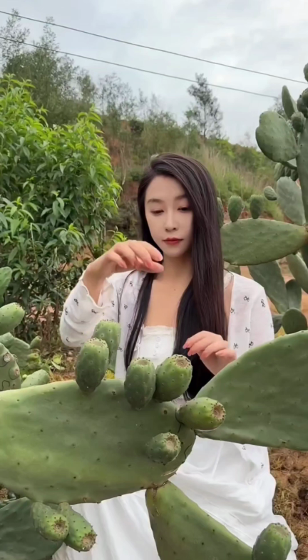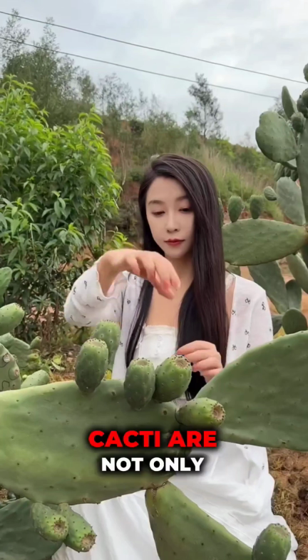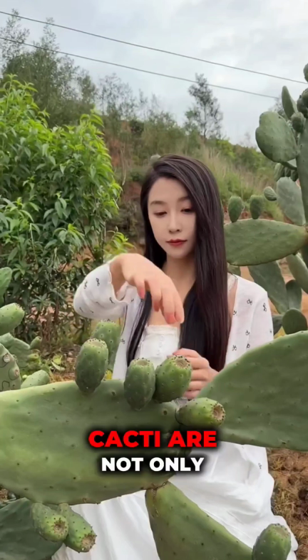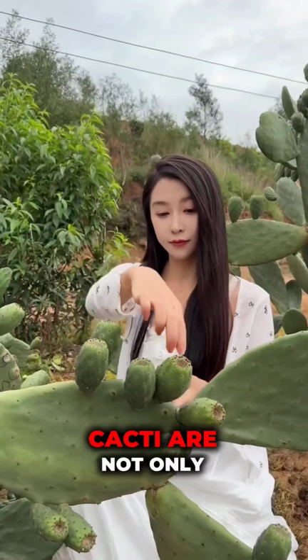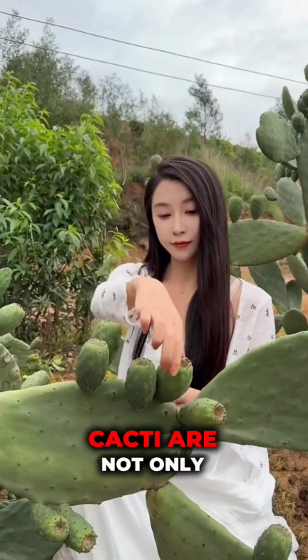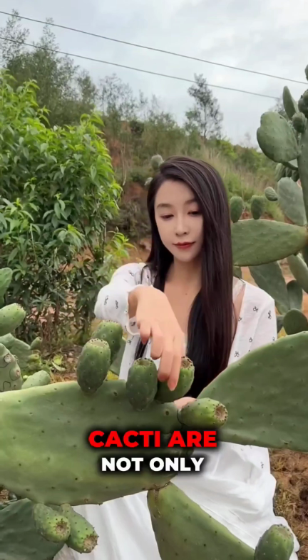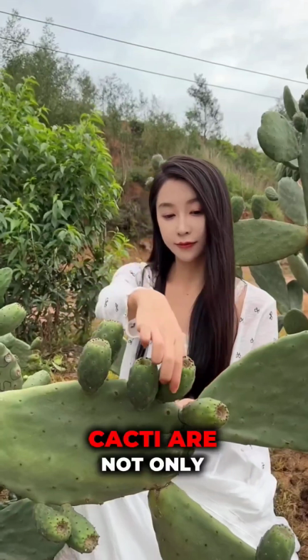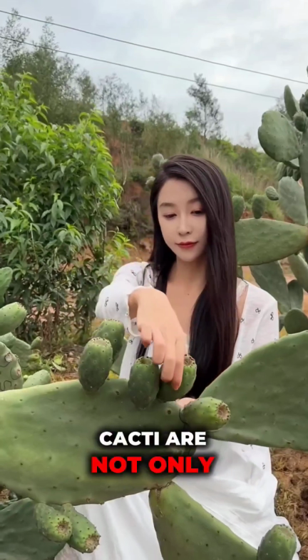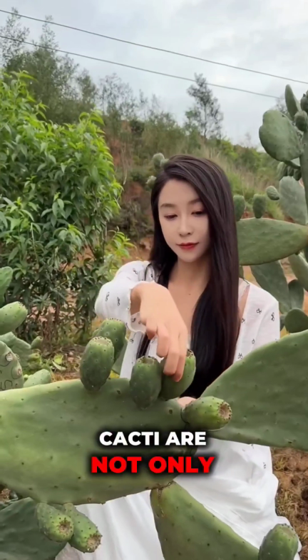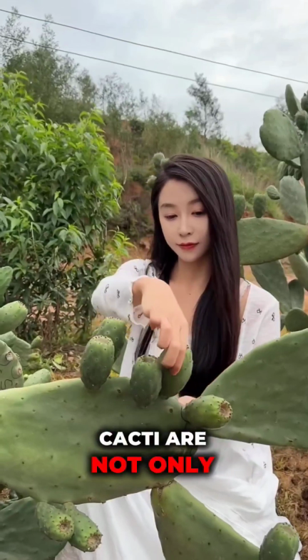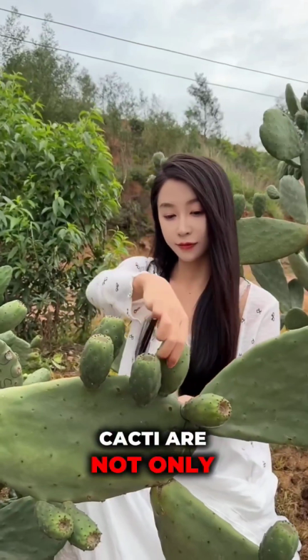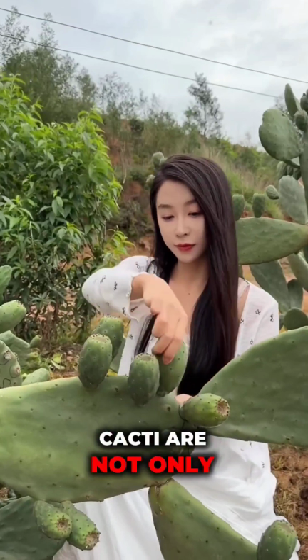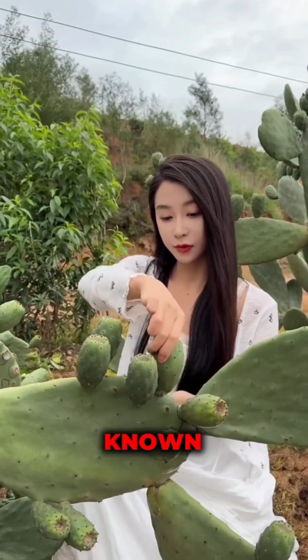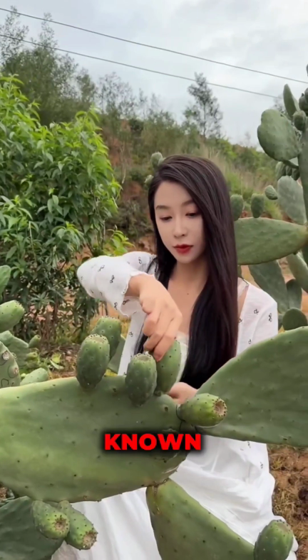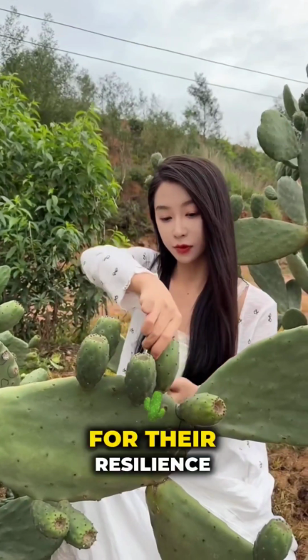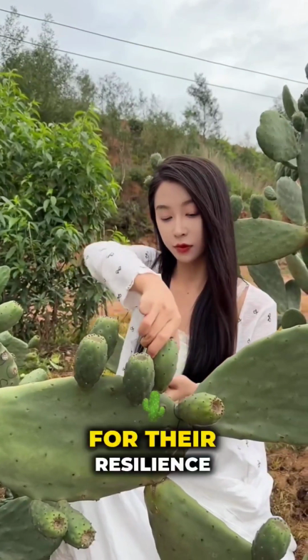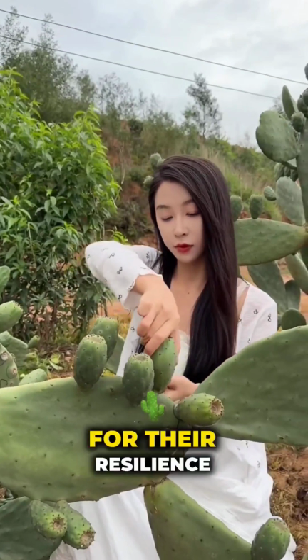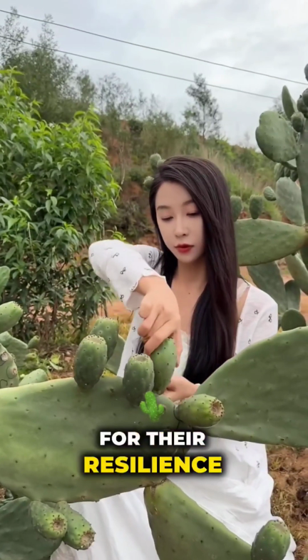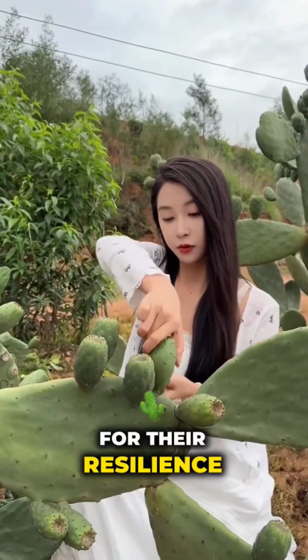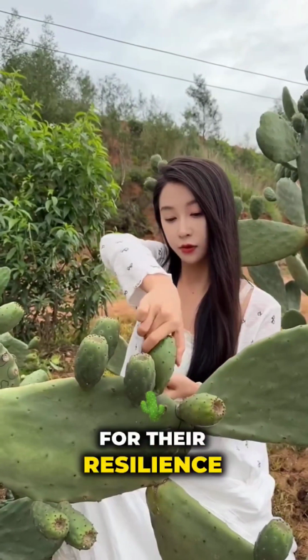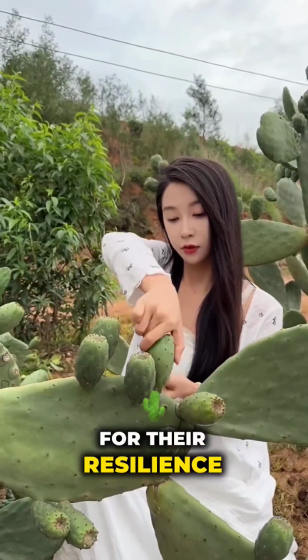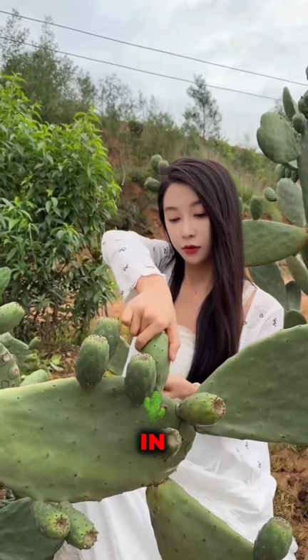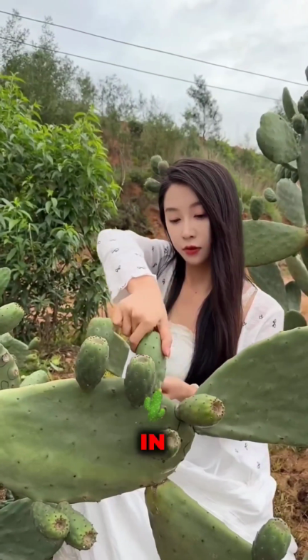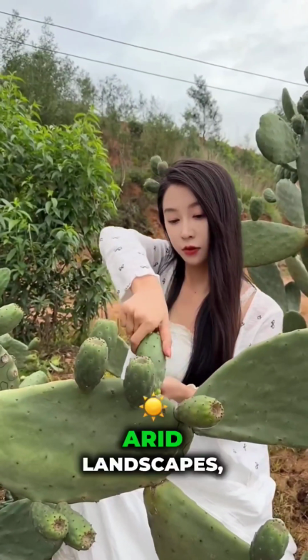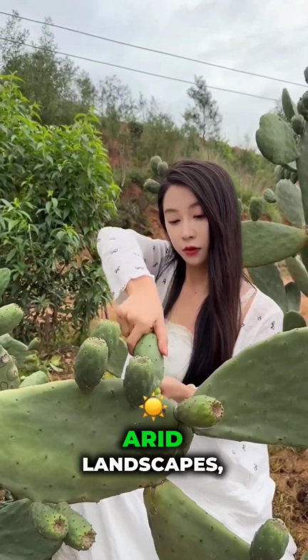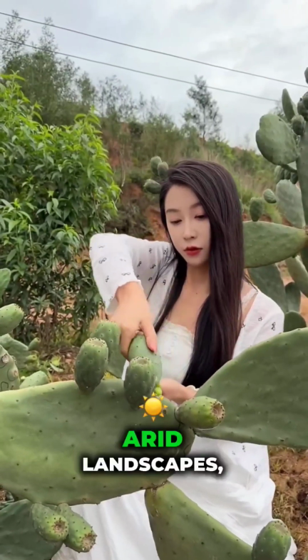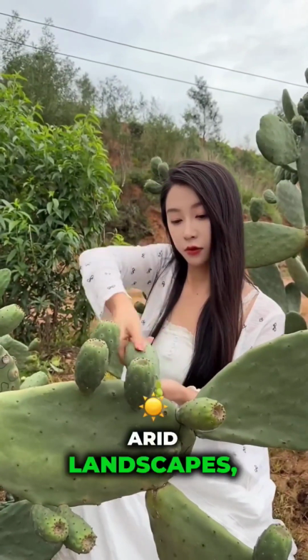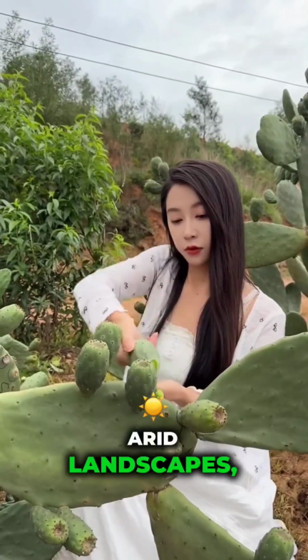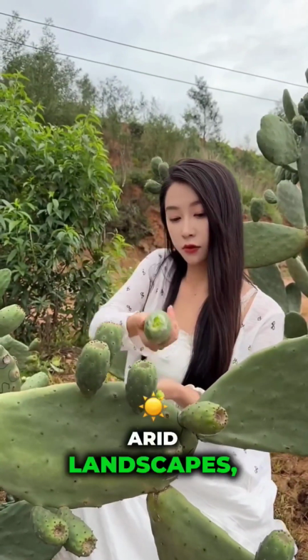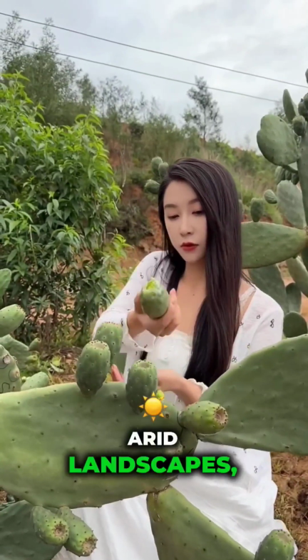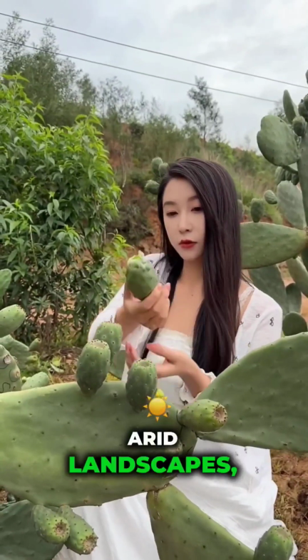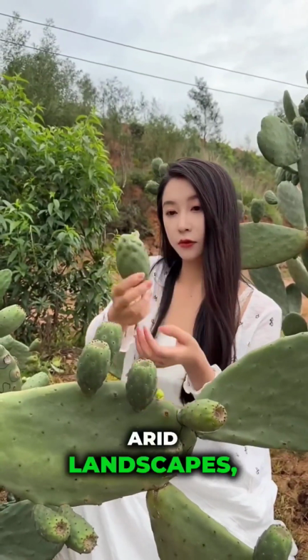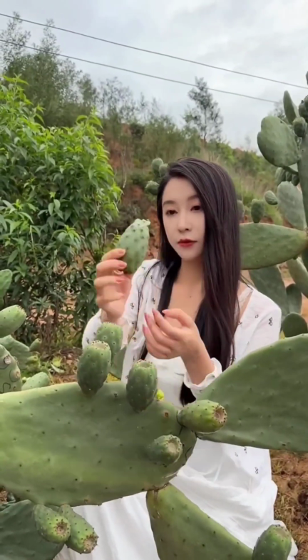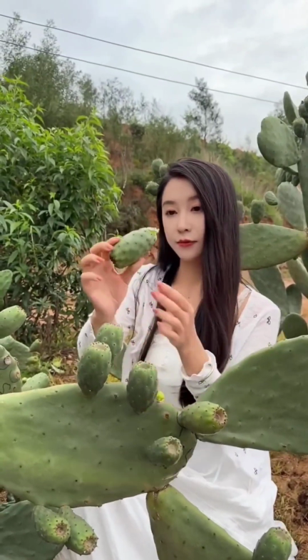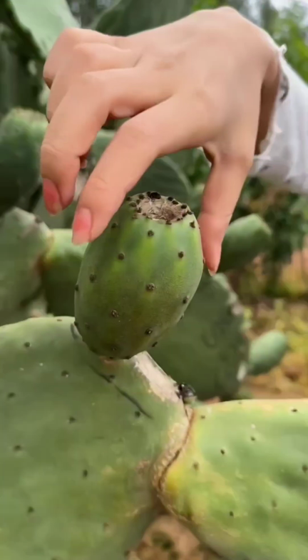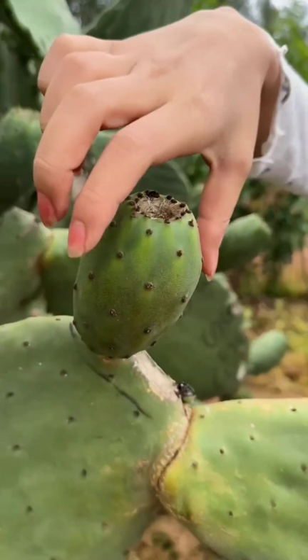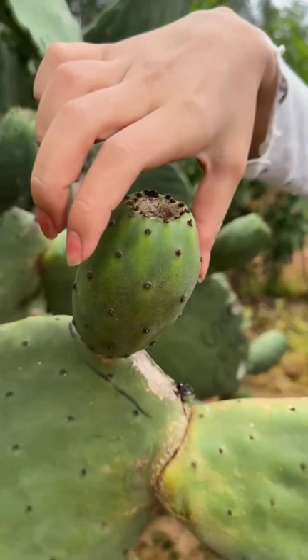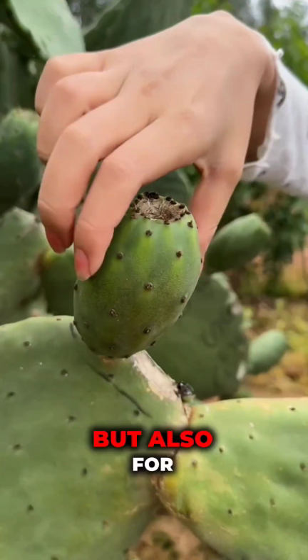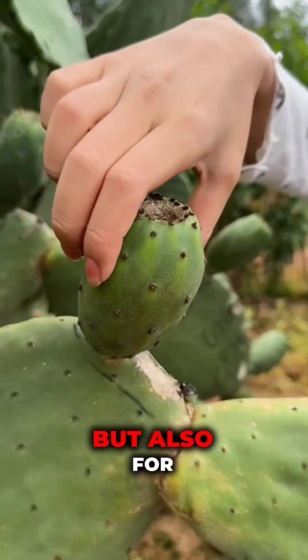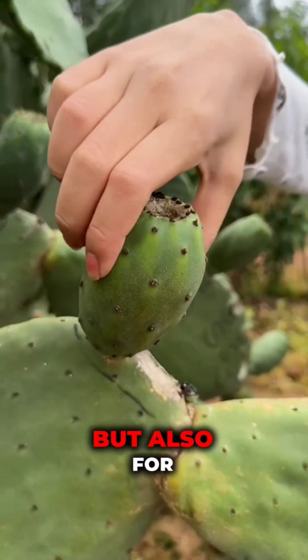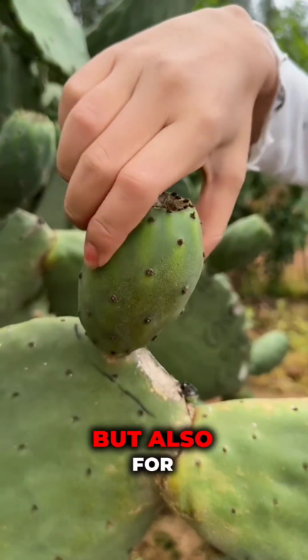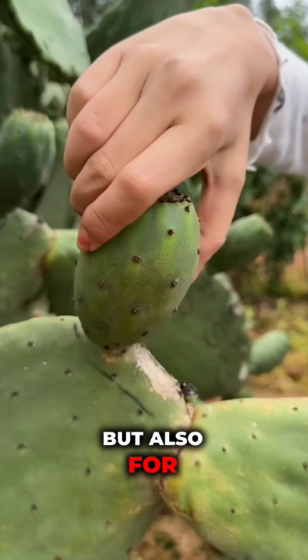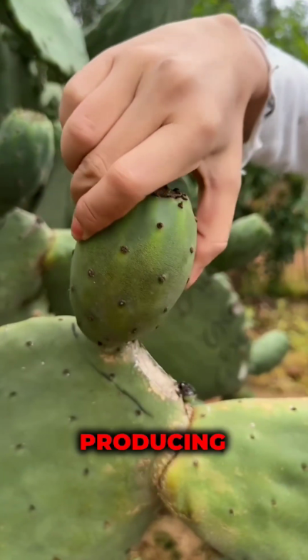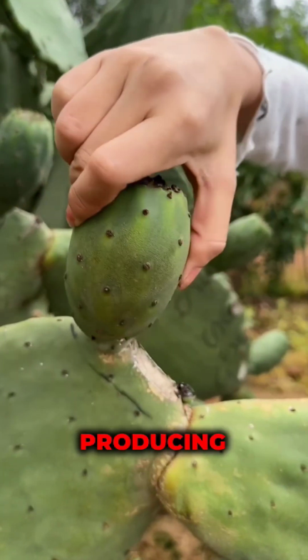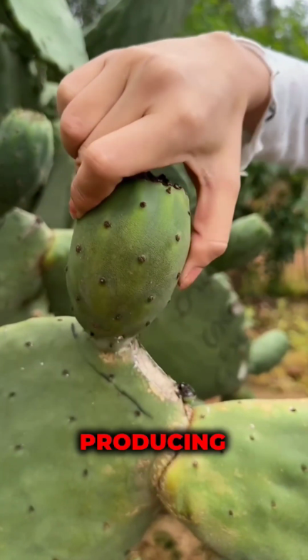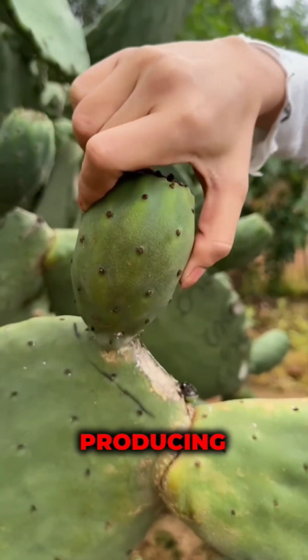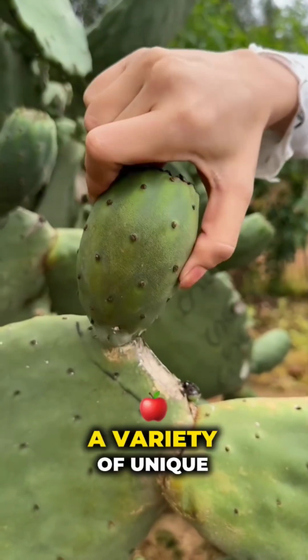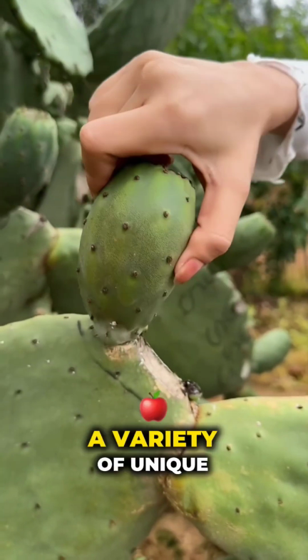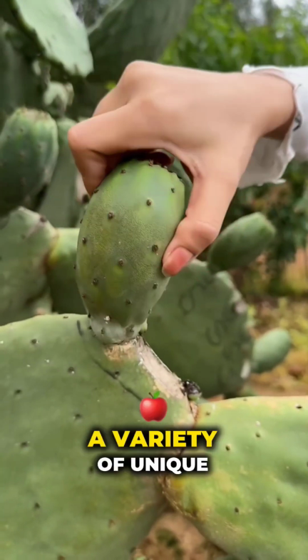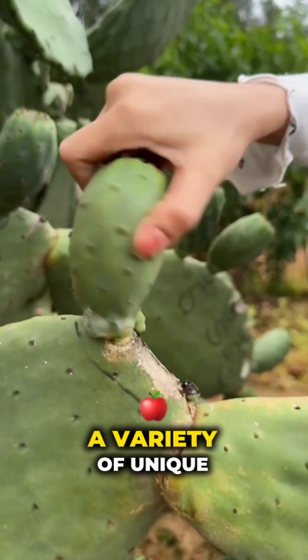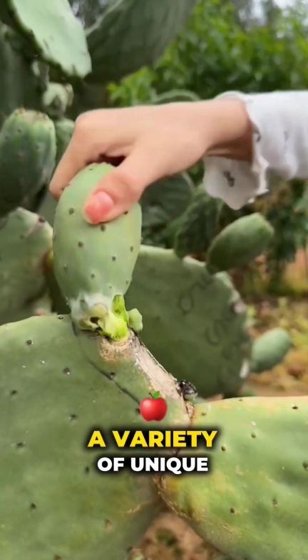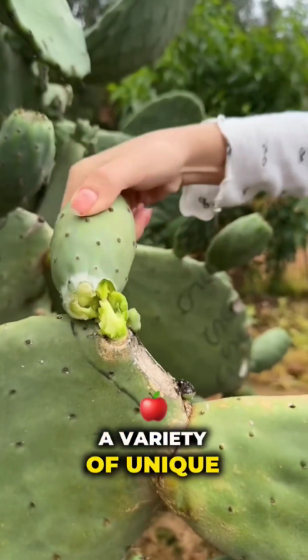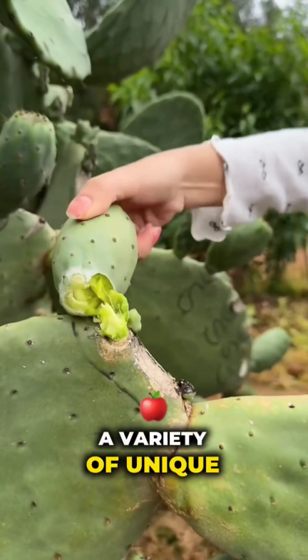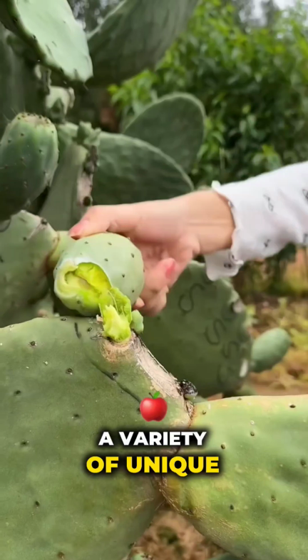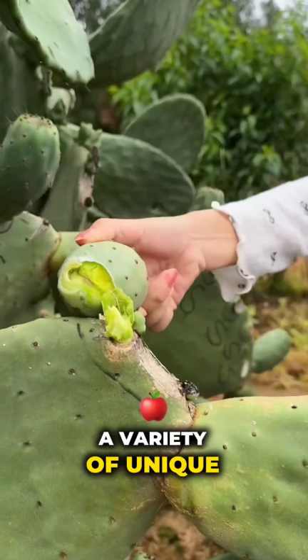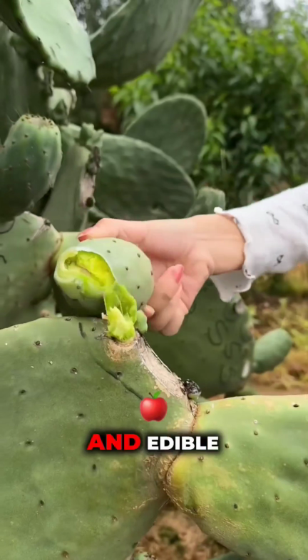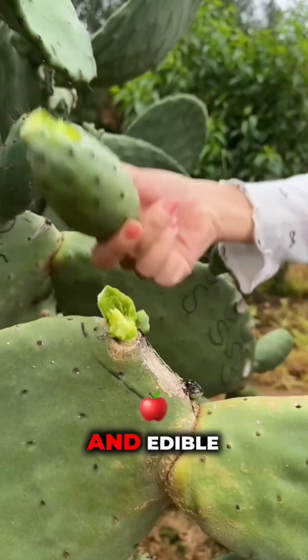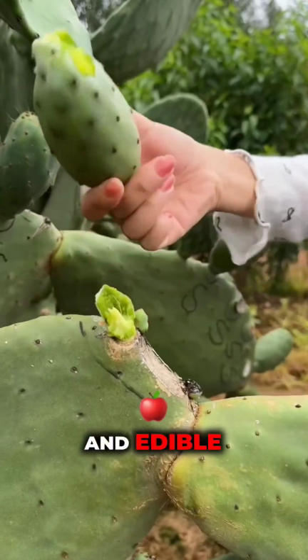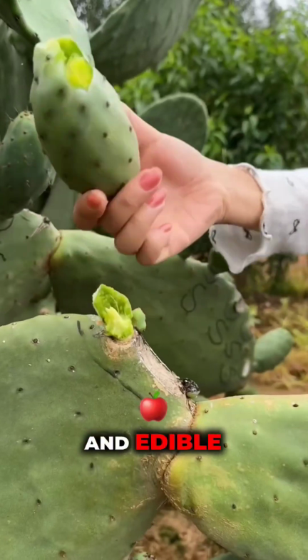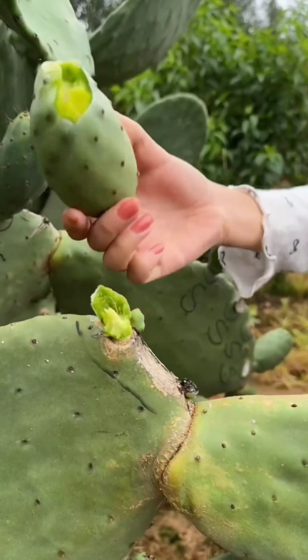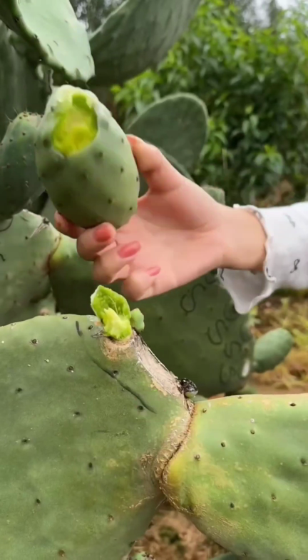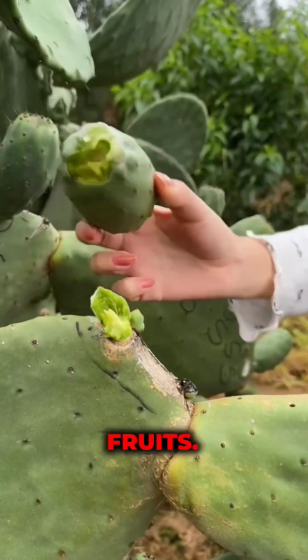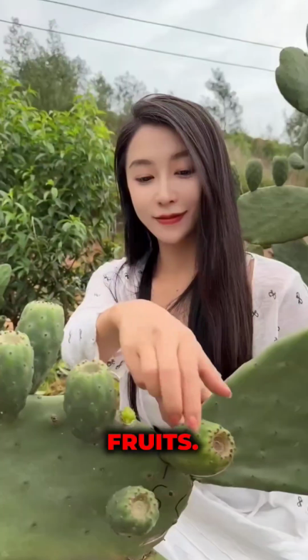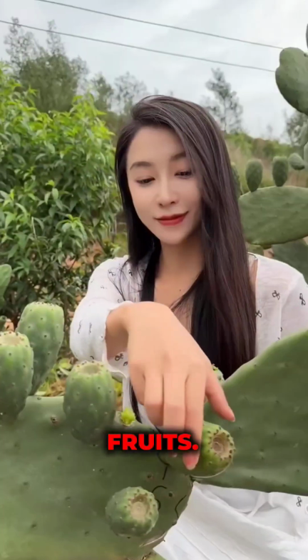Cacti are not only known for their resilience in arid landscapes, but also for producing a variety of unique and edible fruits.